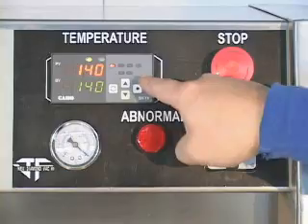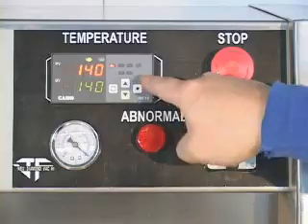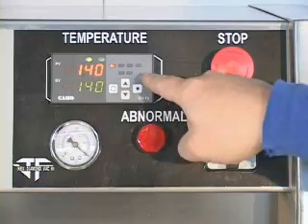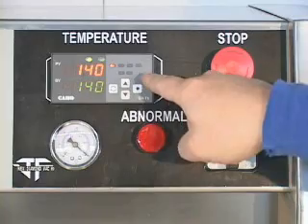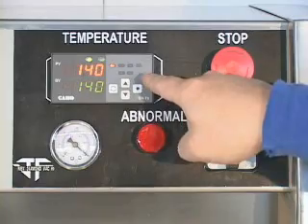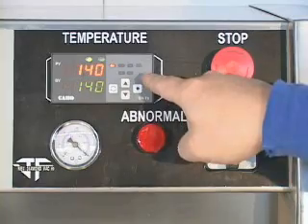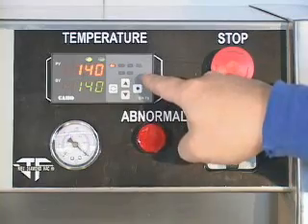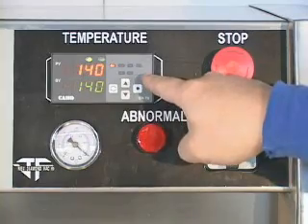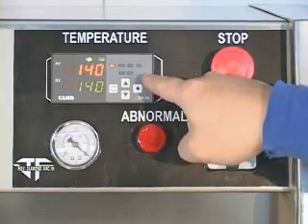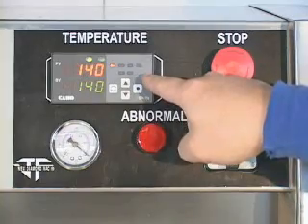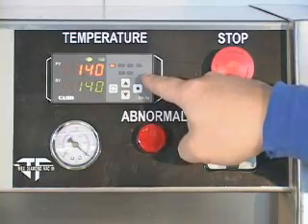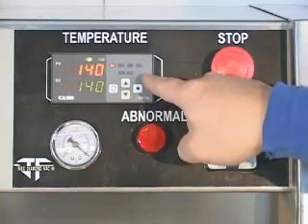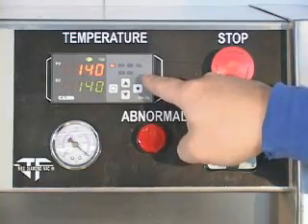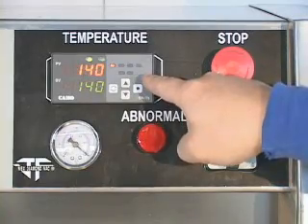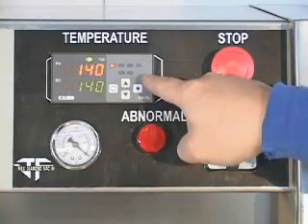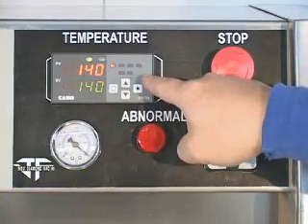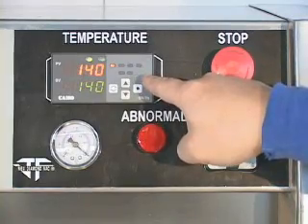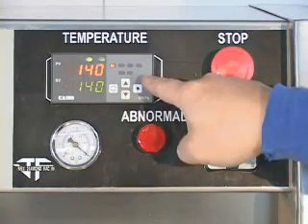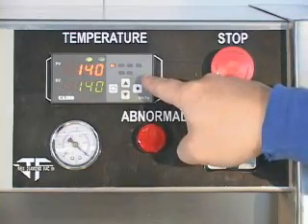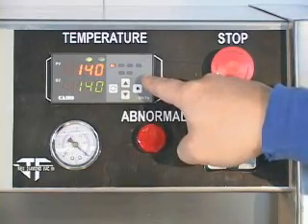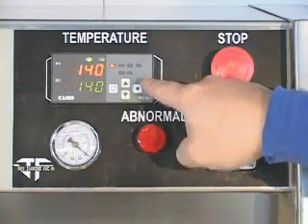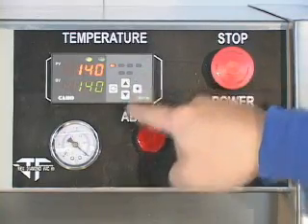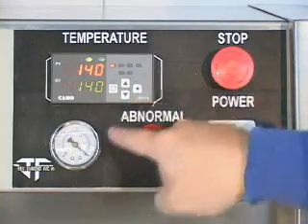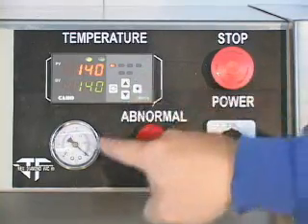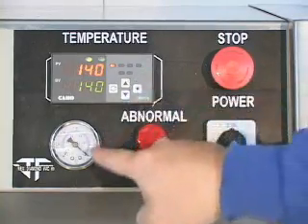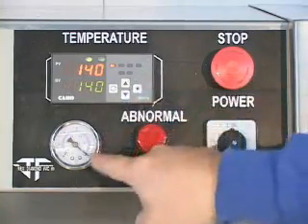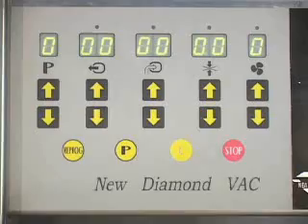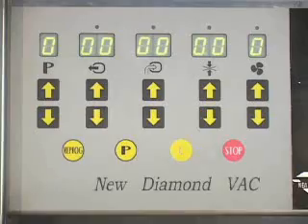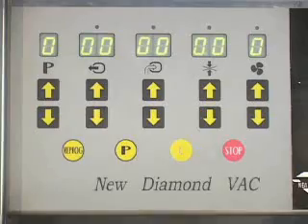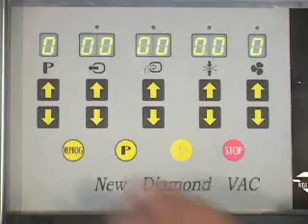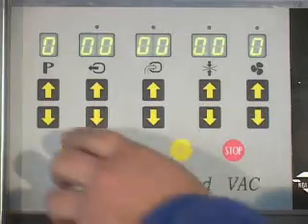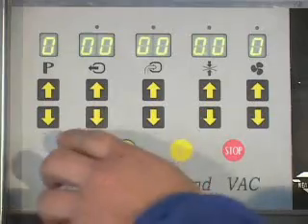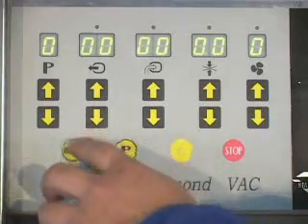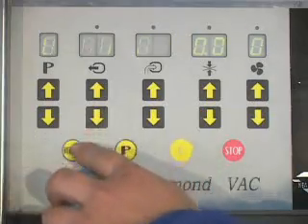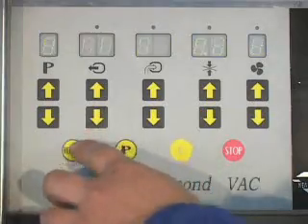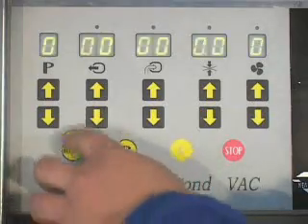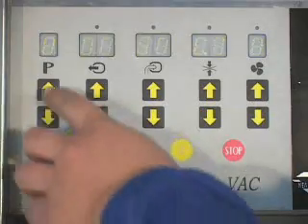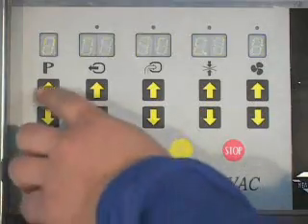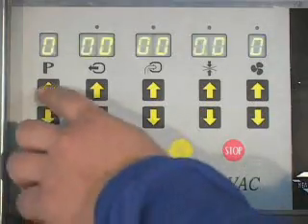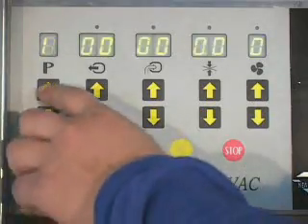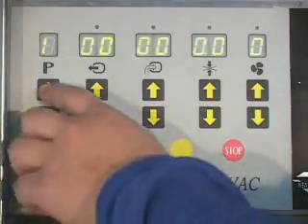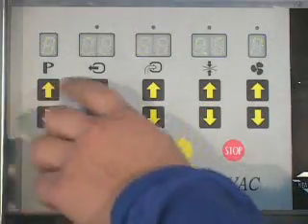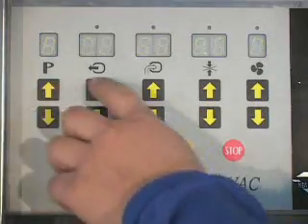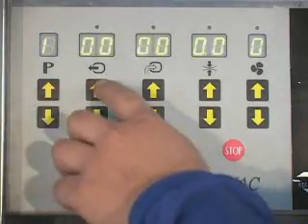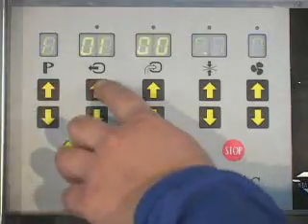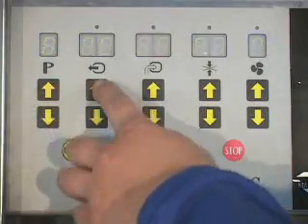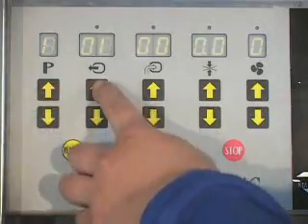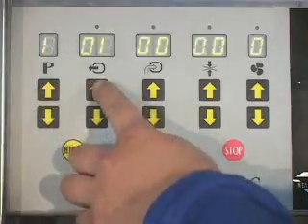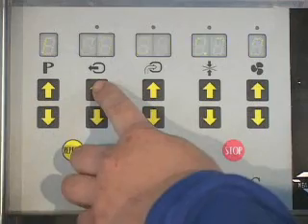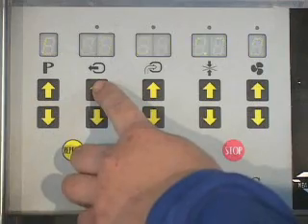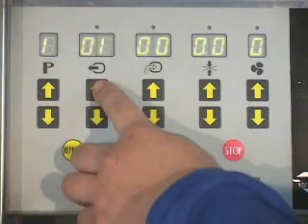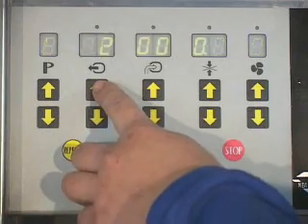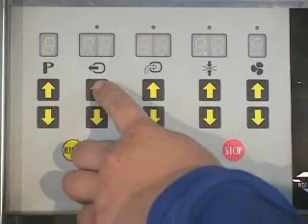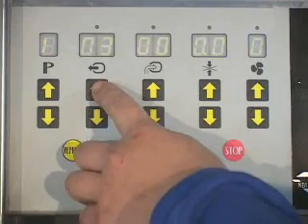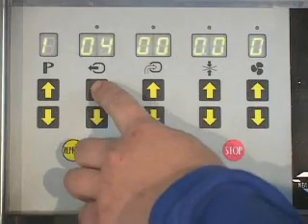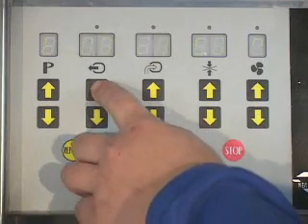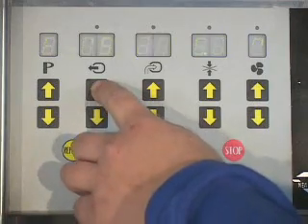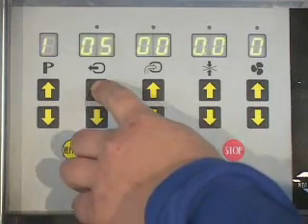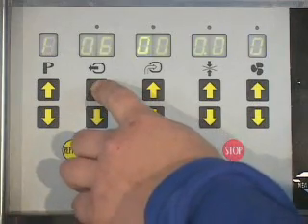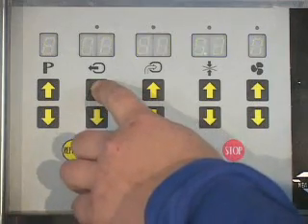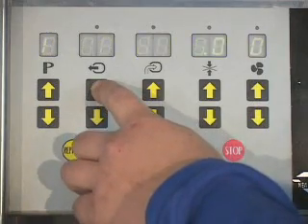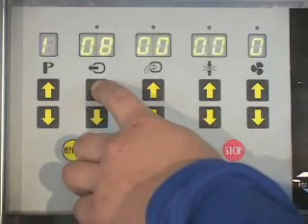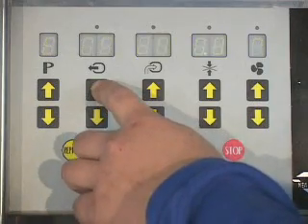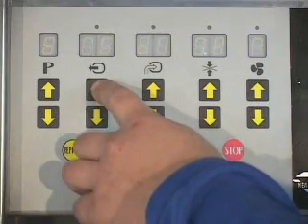Set the temperature. Set the vacuum, gas flushing, sealing and cooling time.